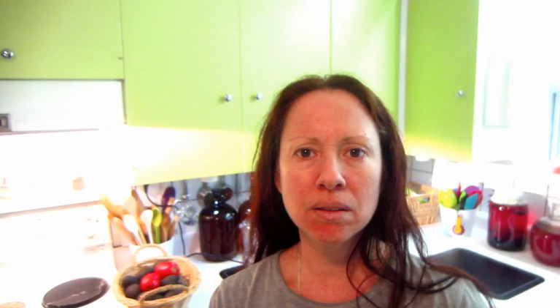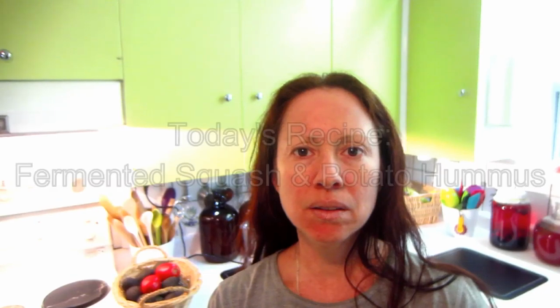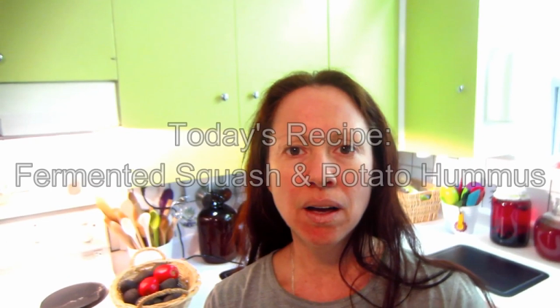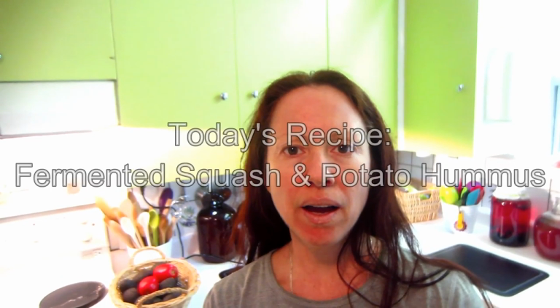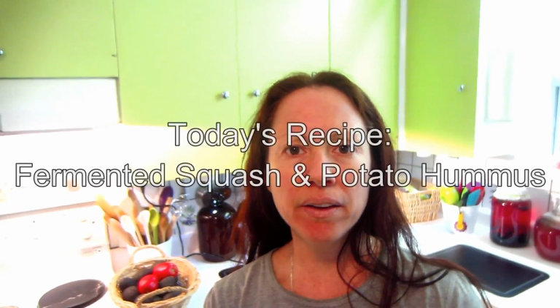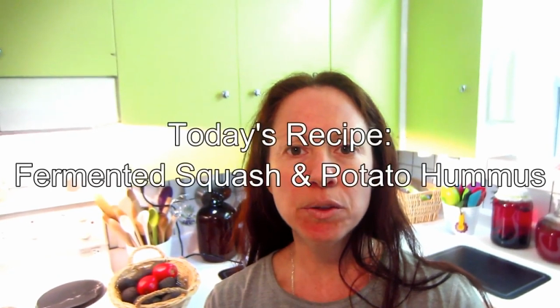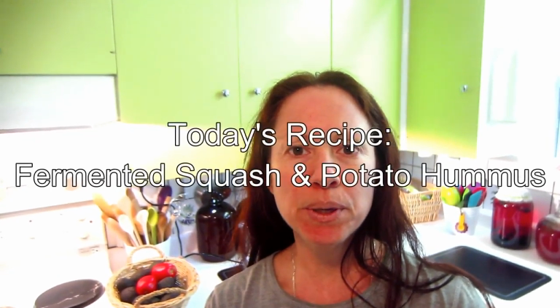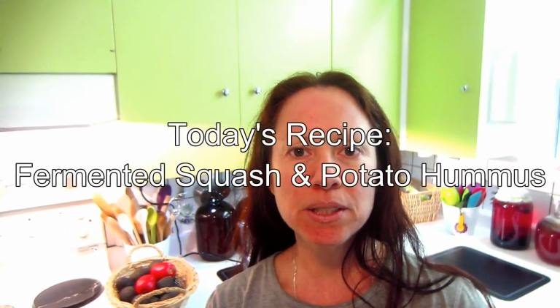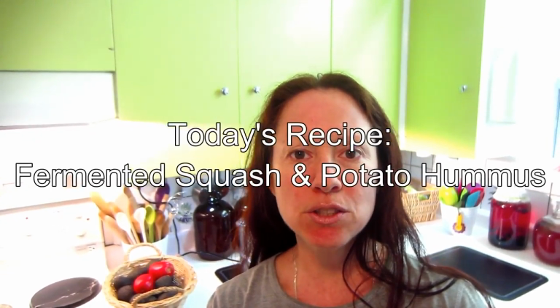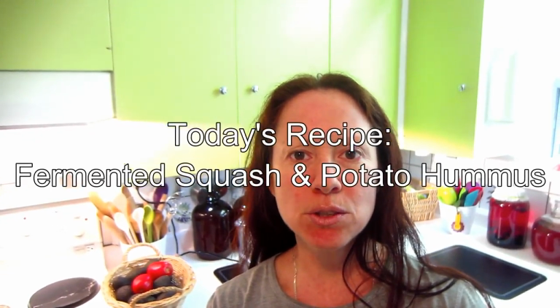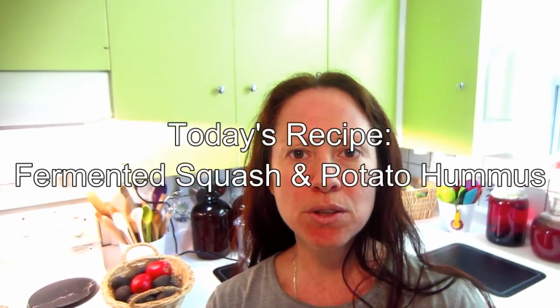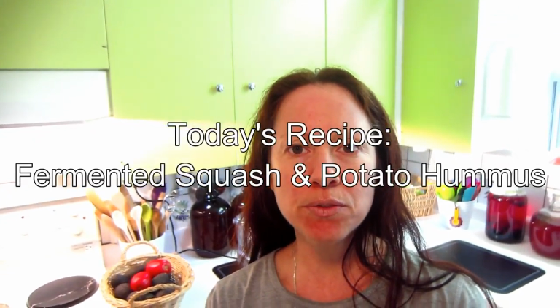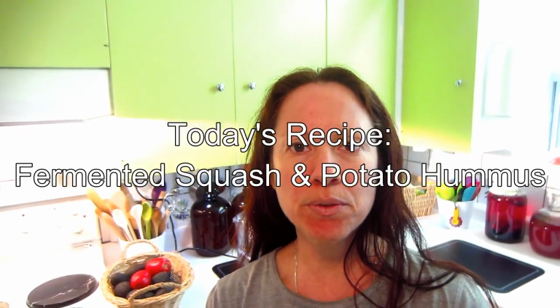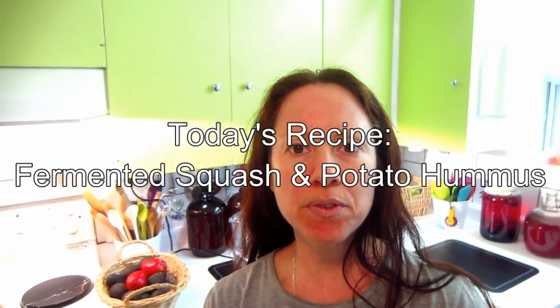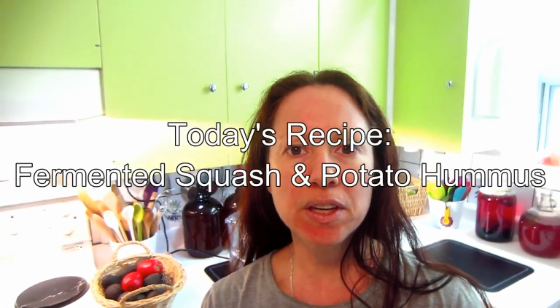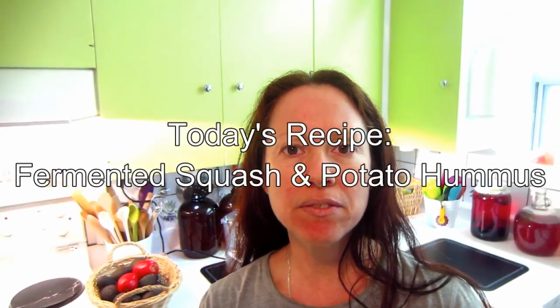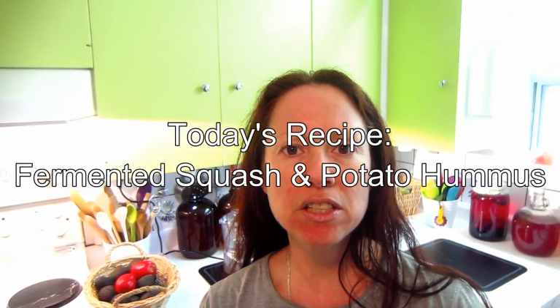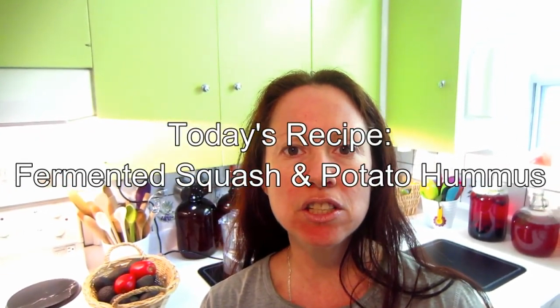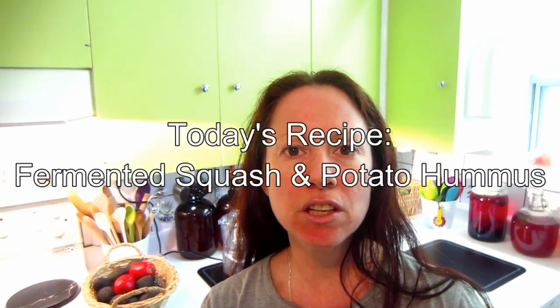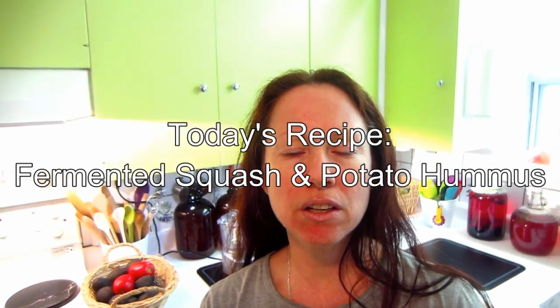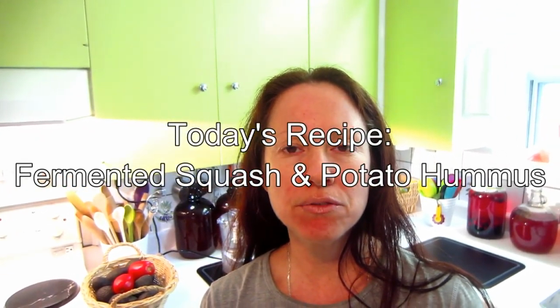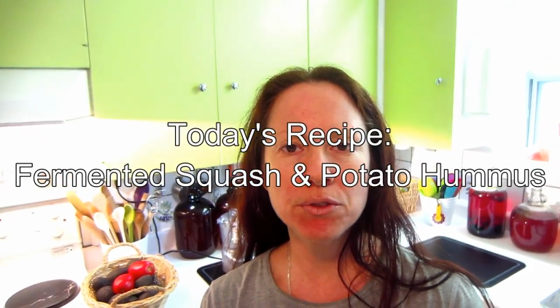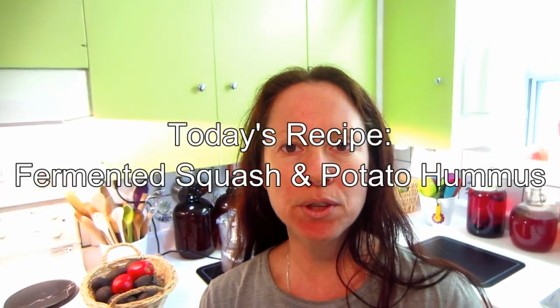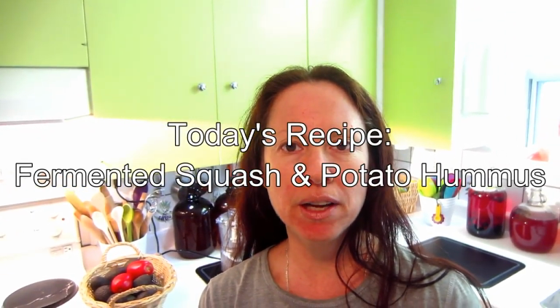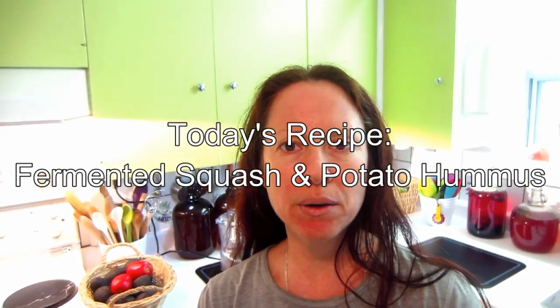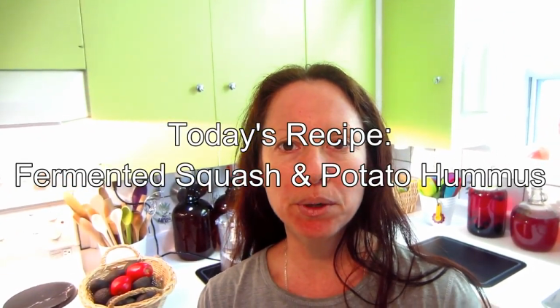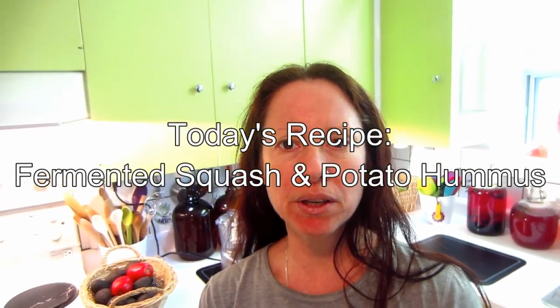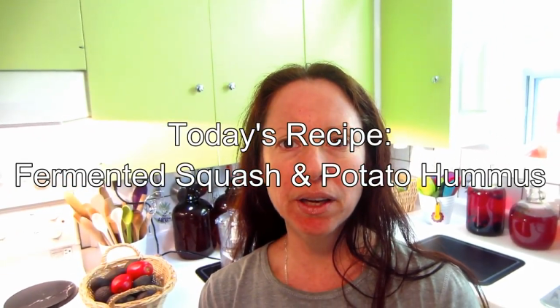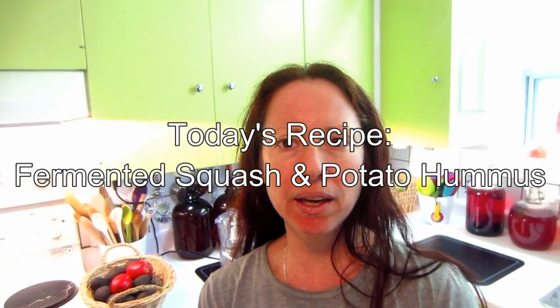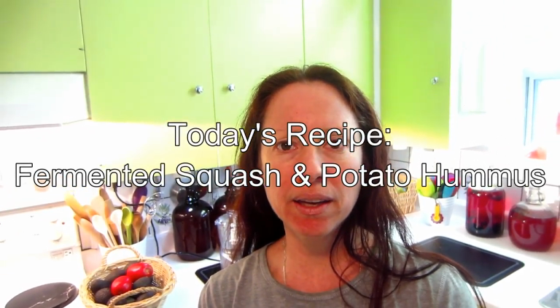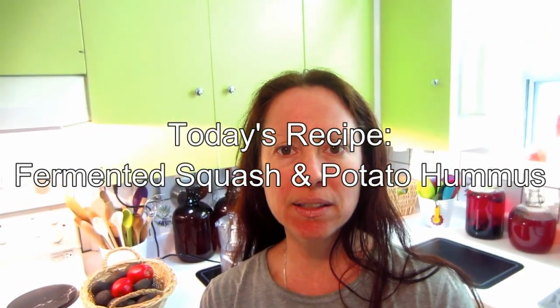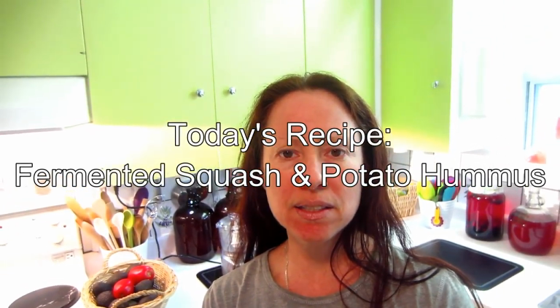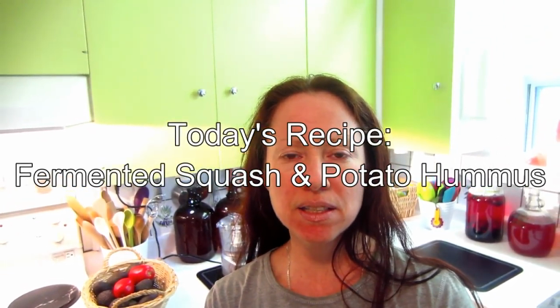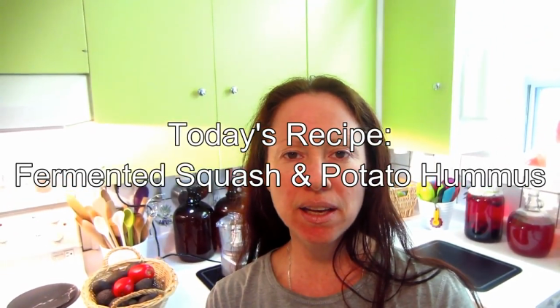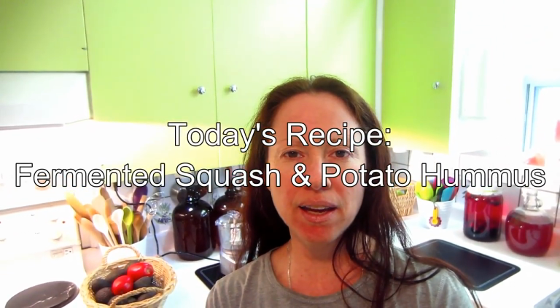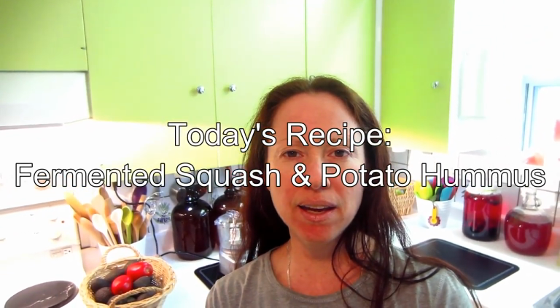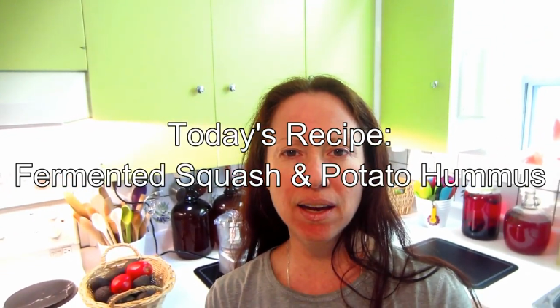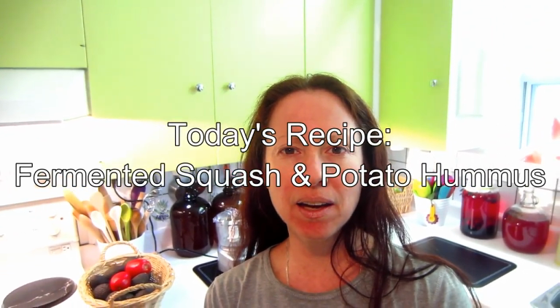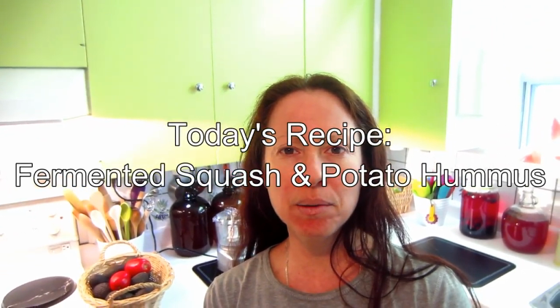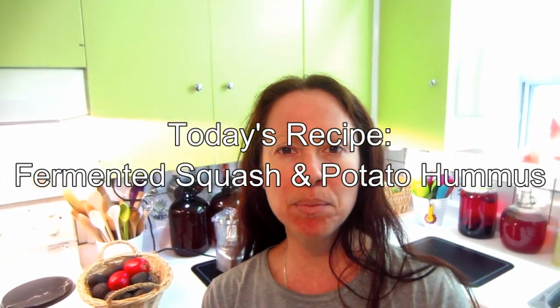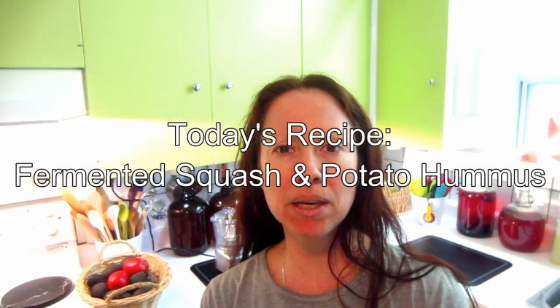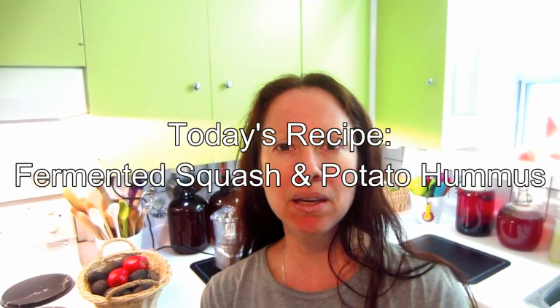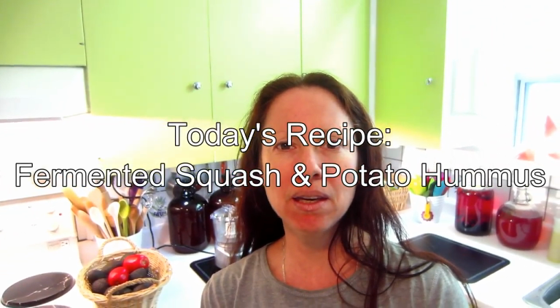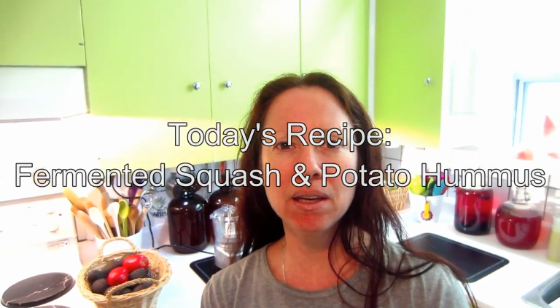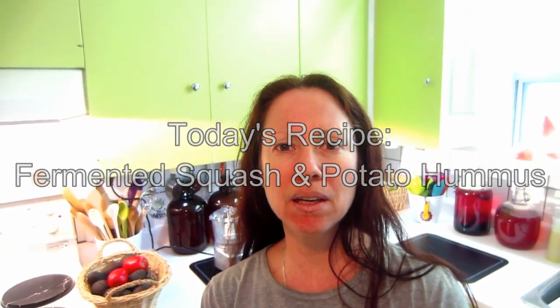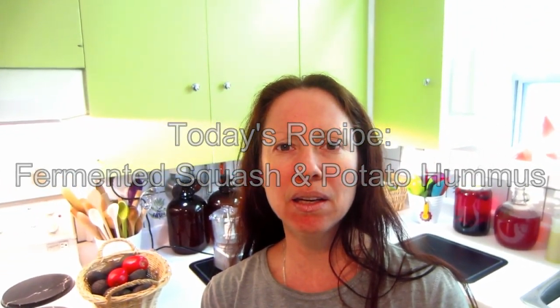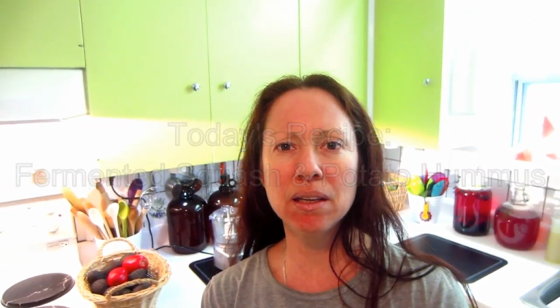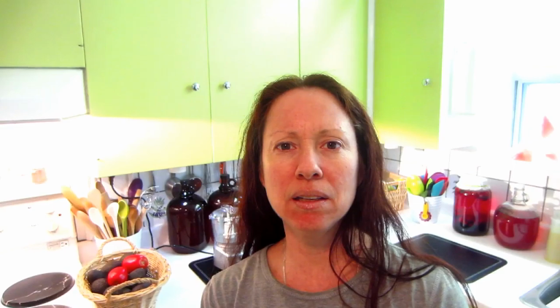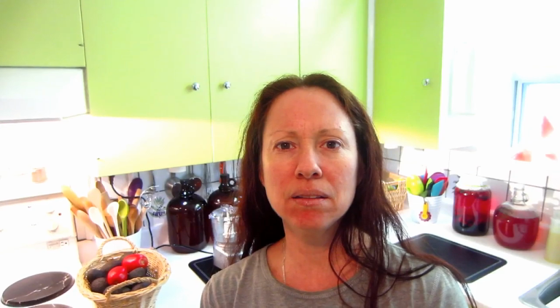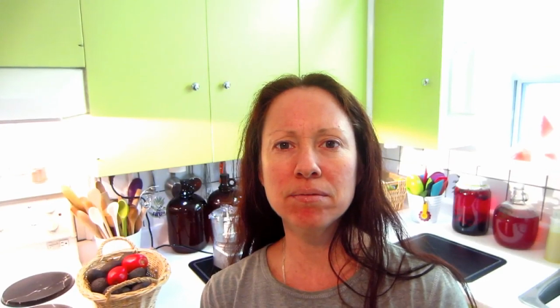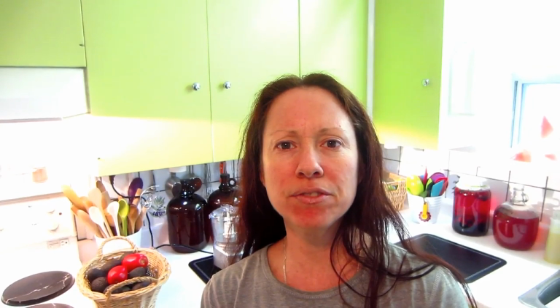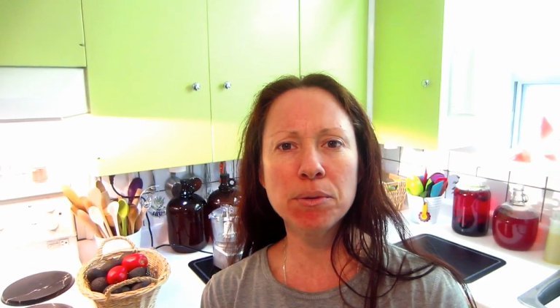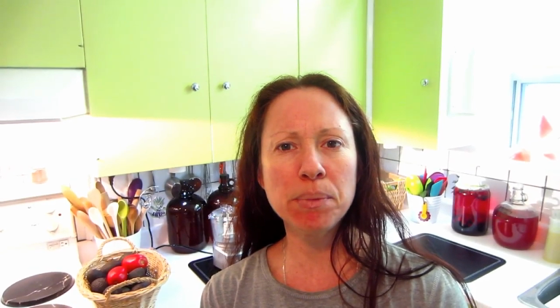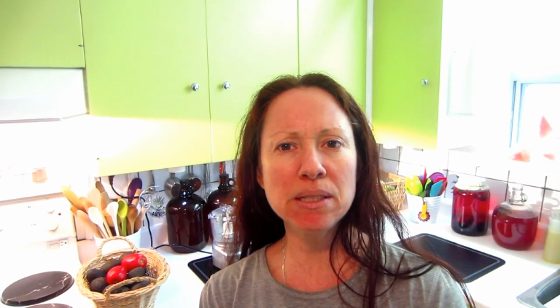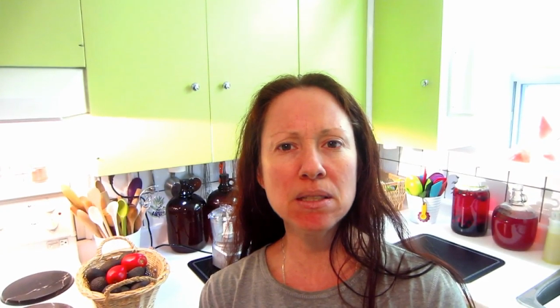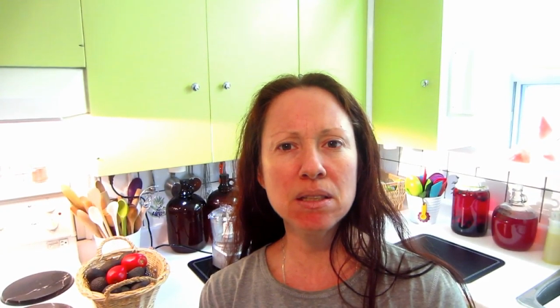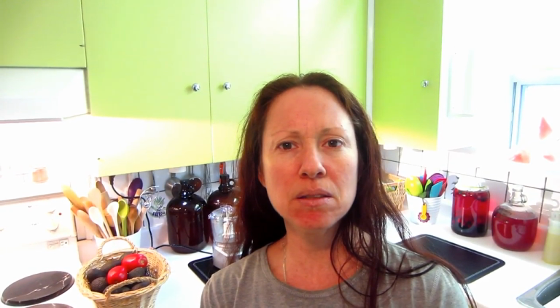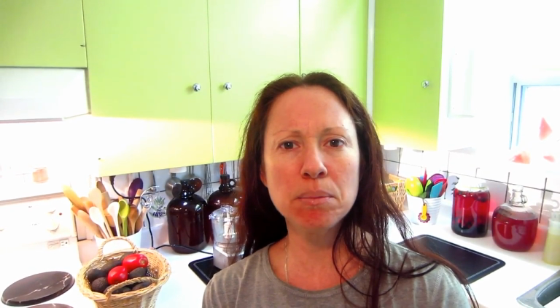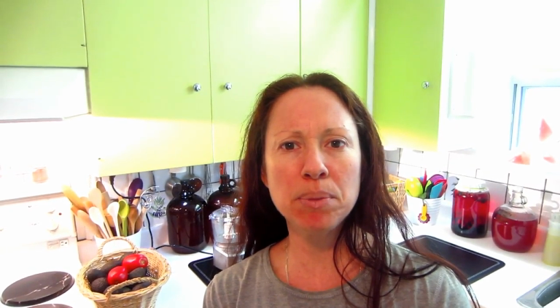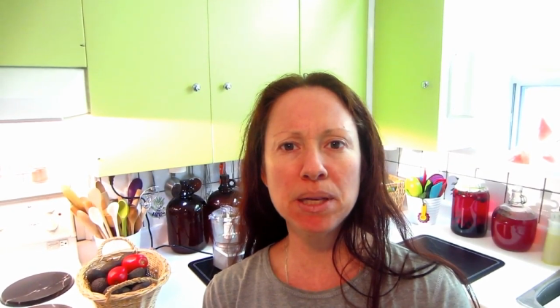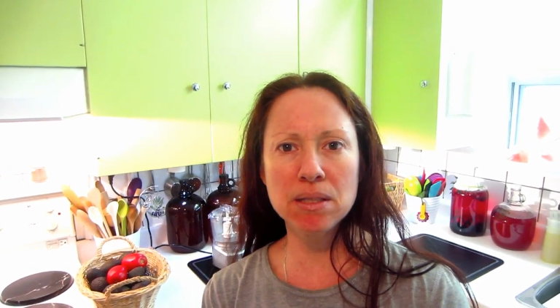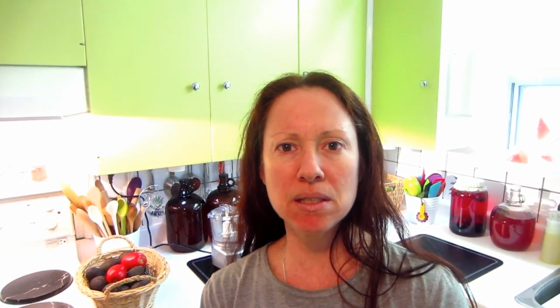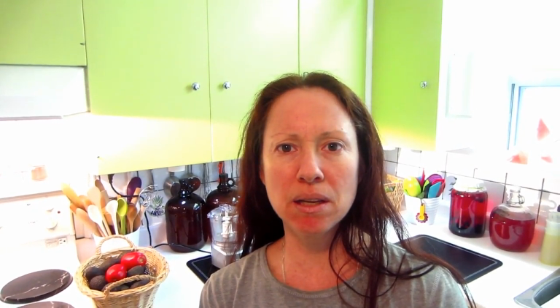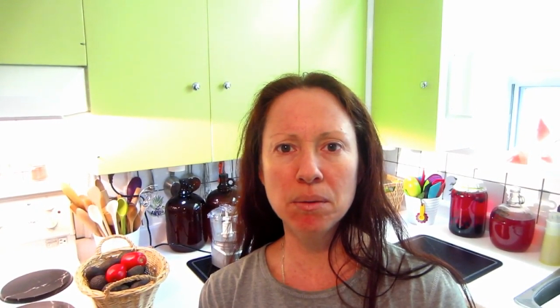Hi everyone, Judith from the Vegan Vegetarian Foodie Network, and today I'm making a fermented bean dip.